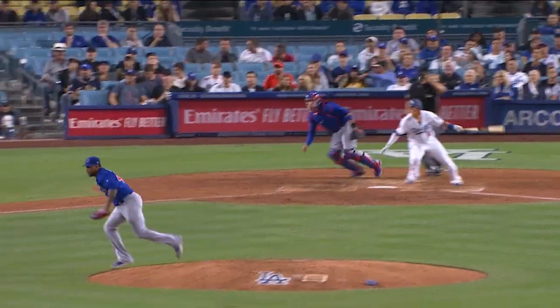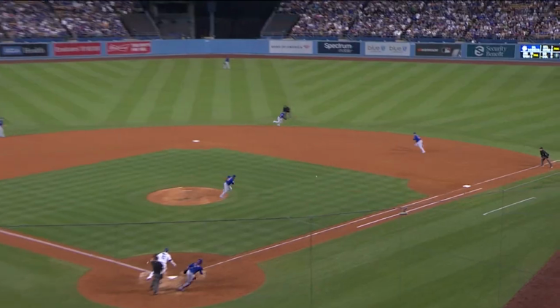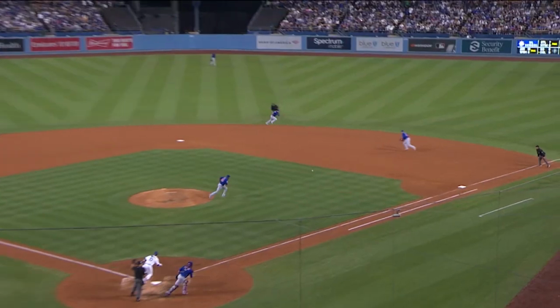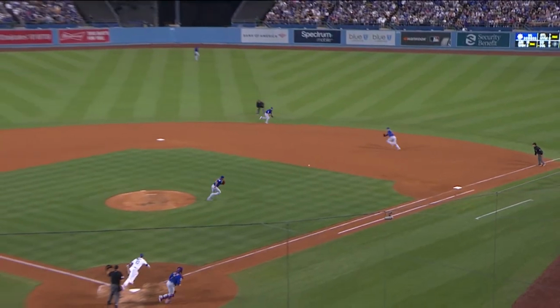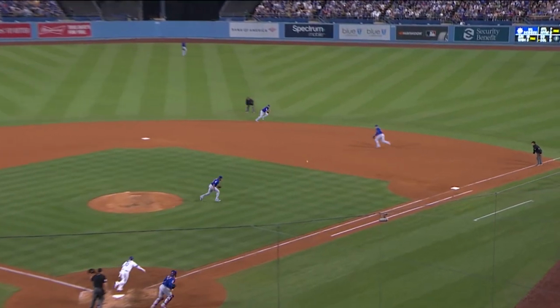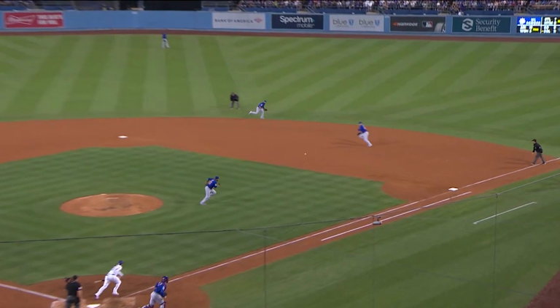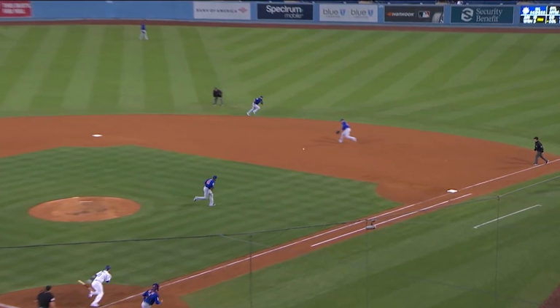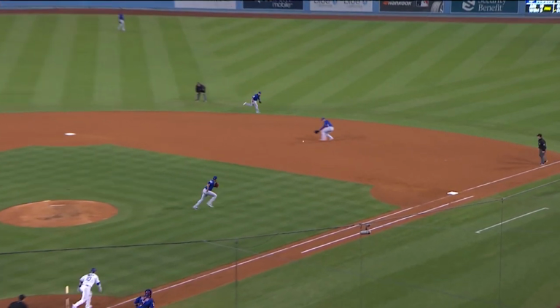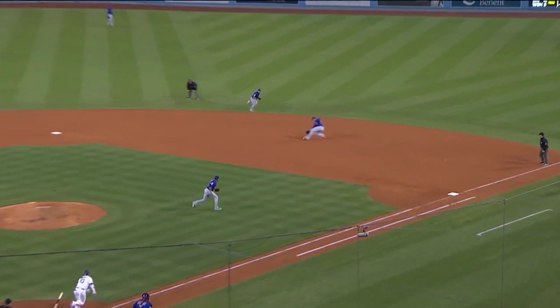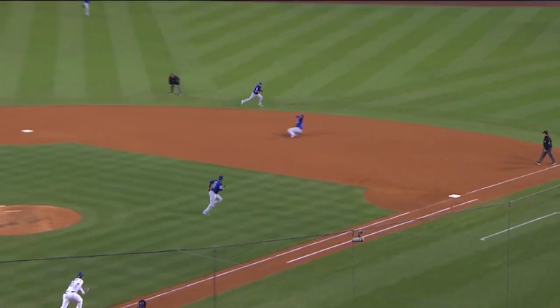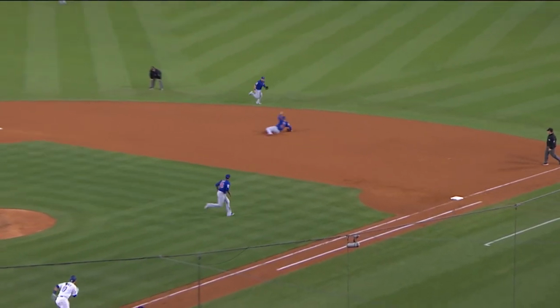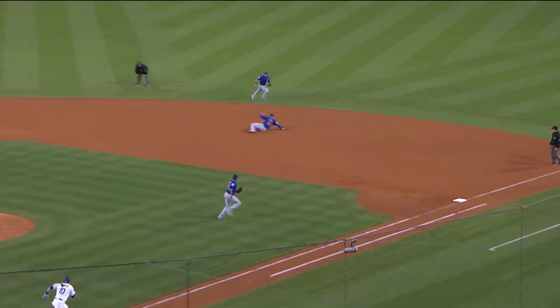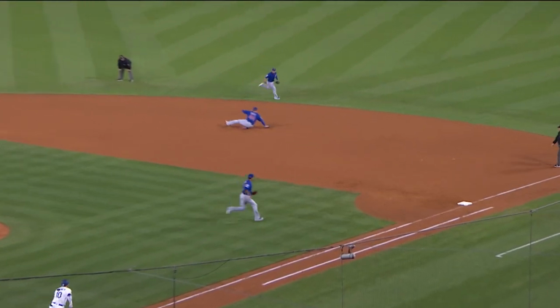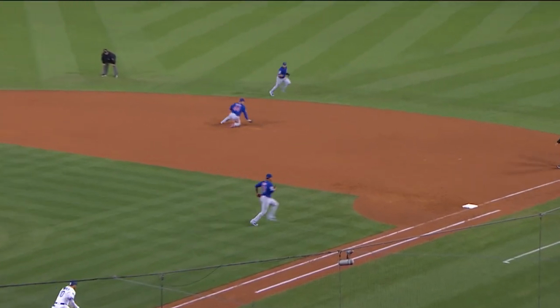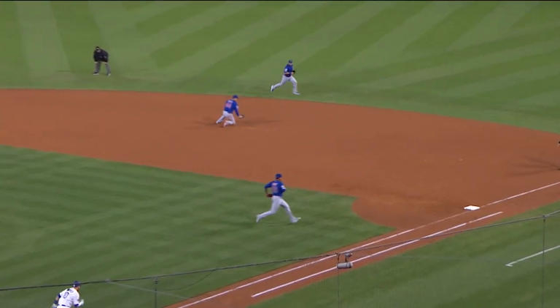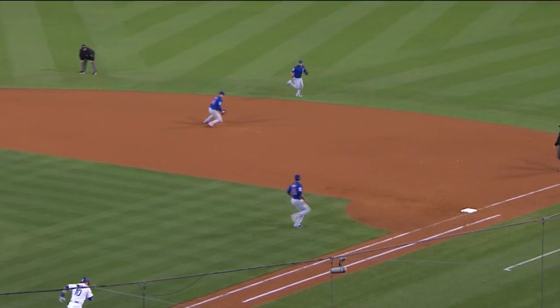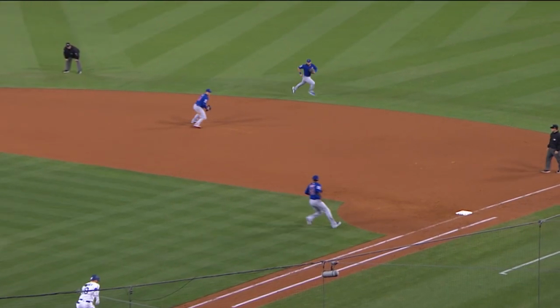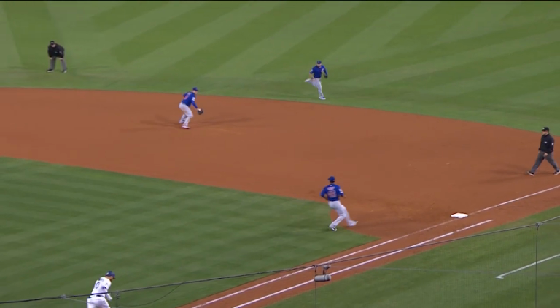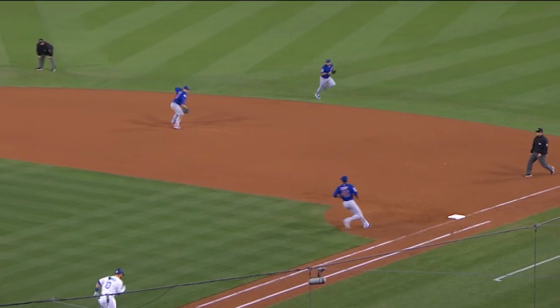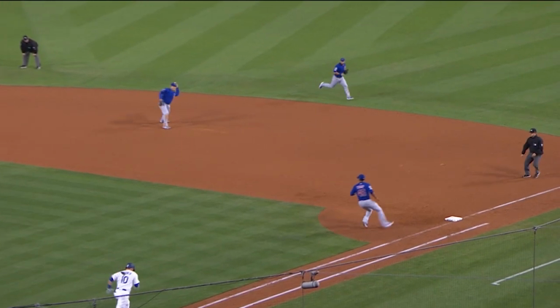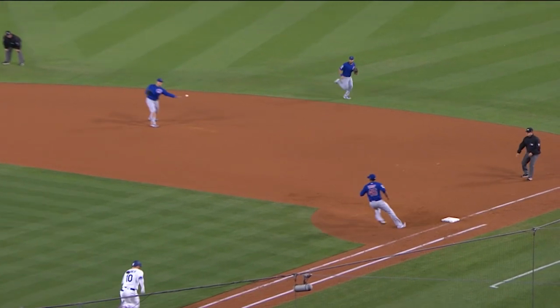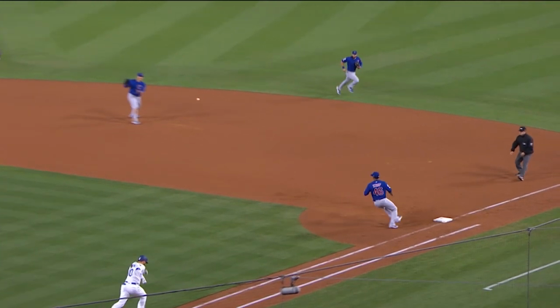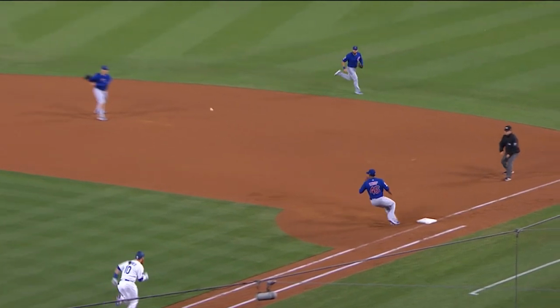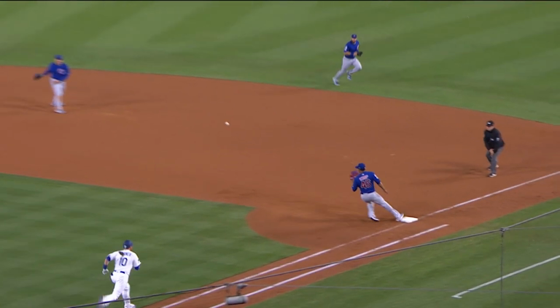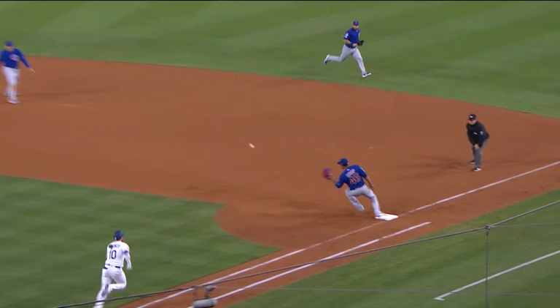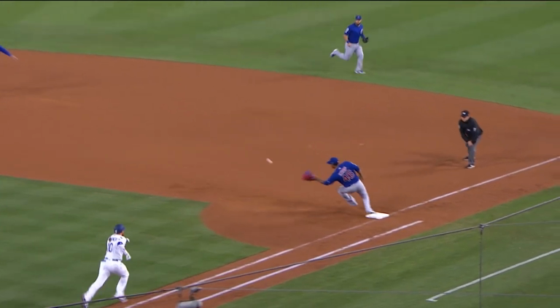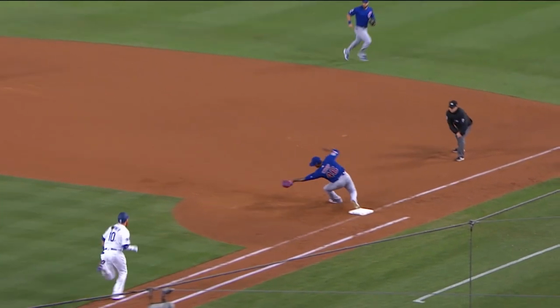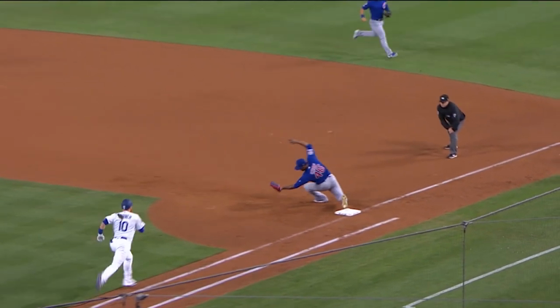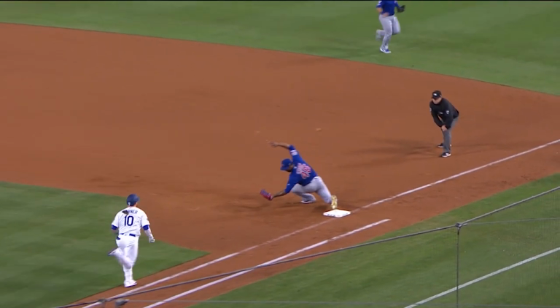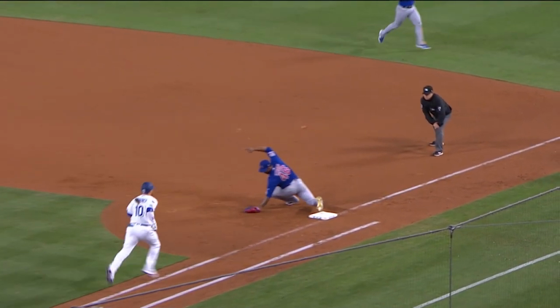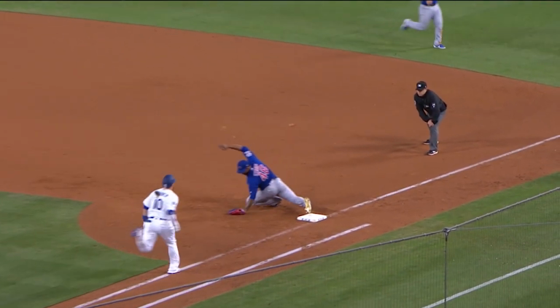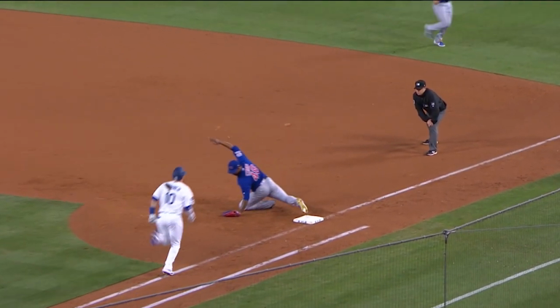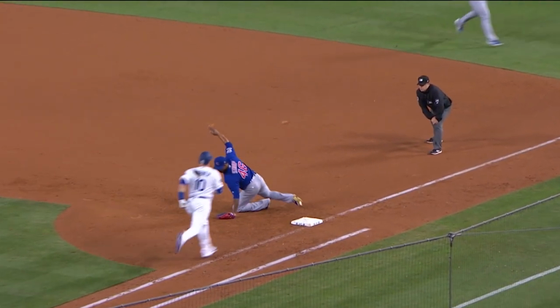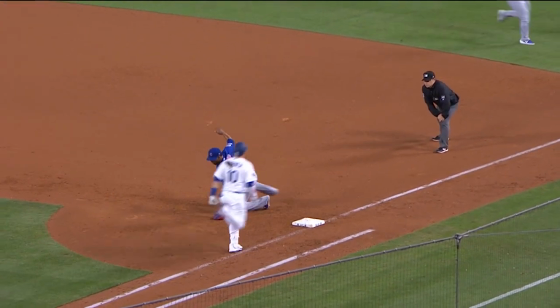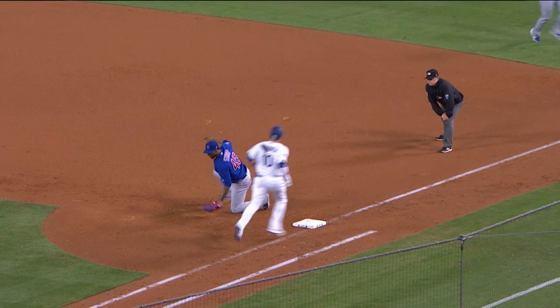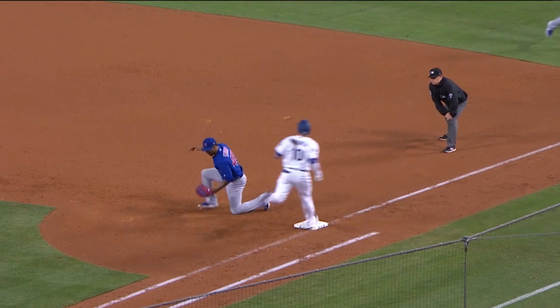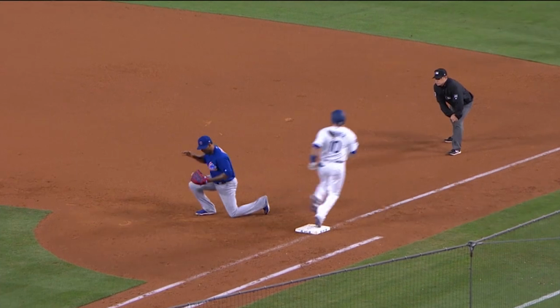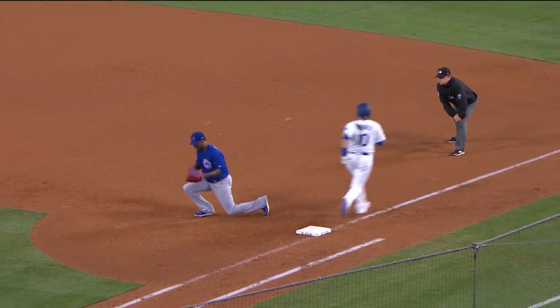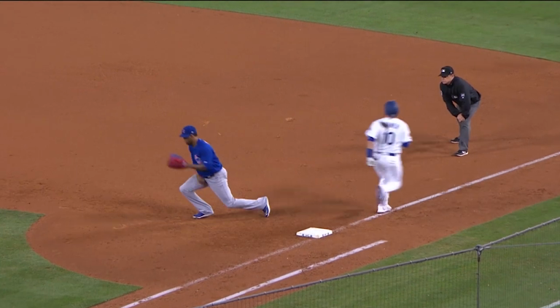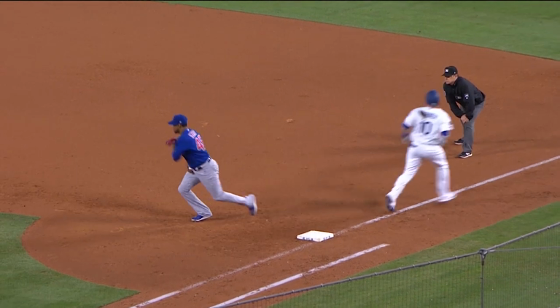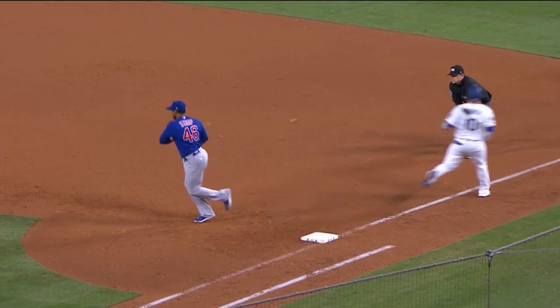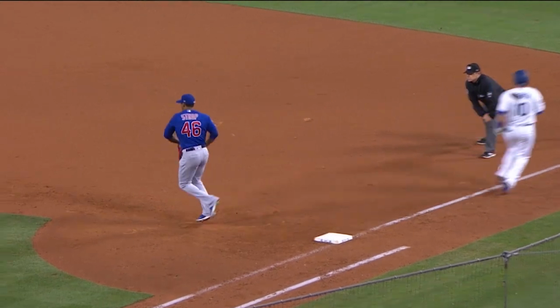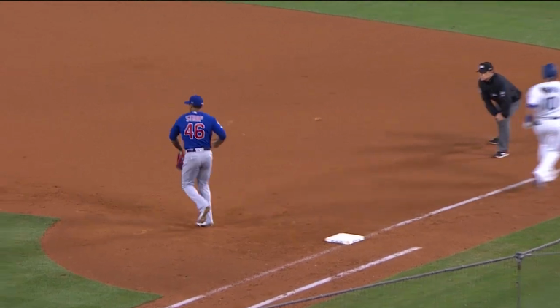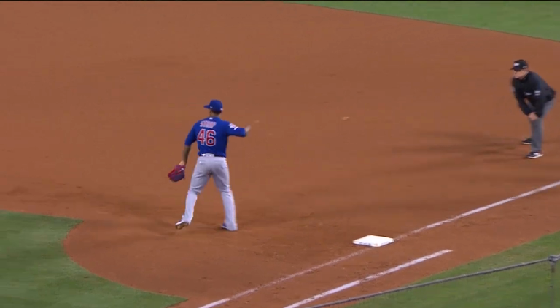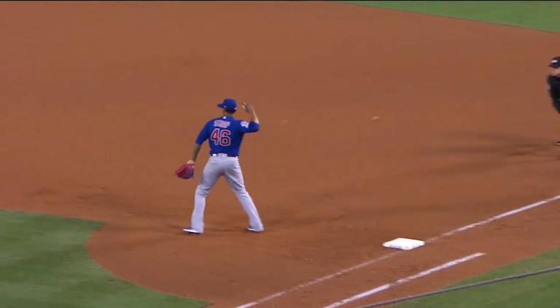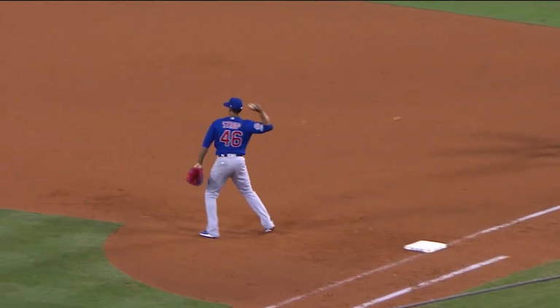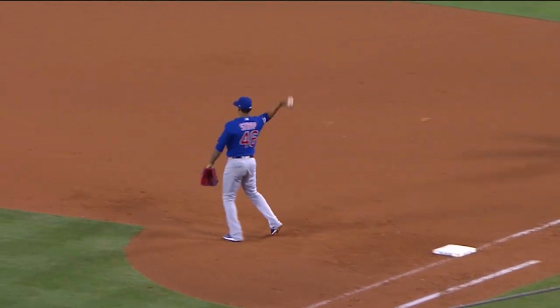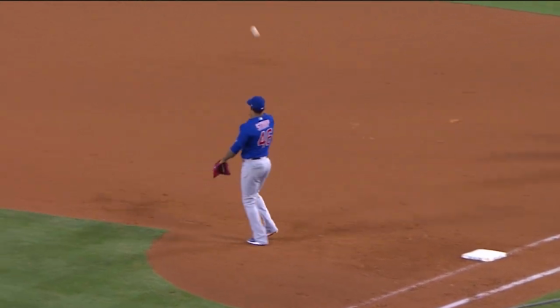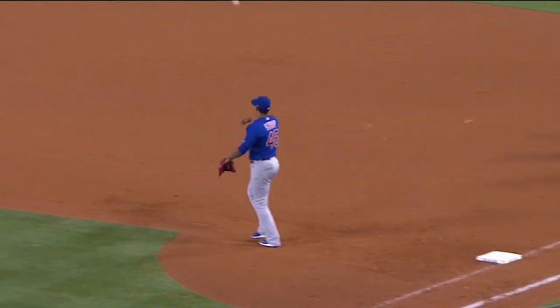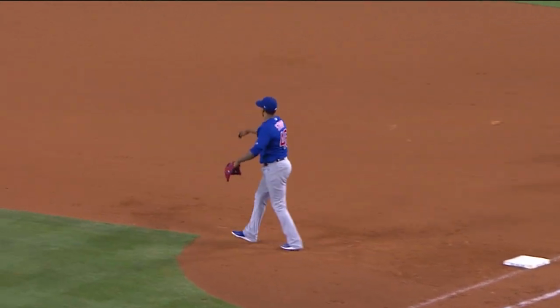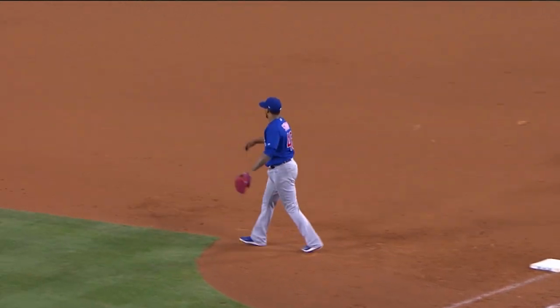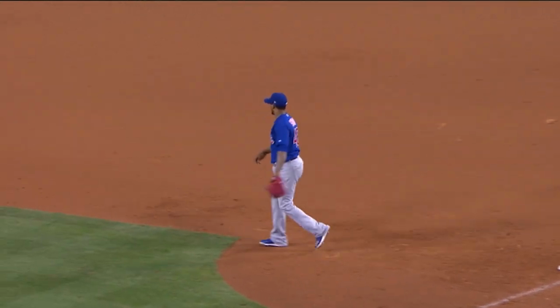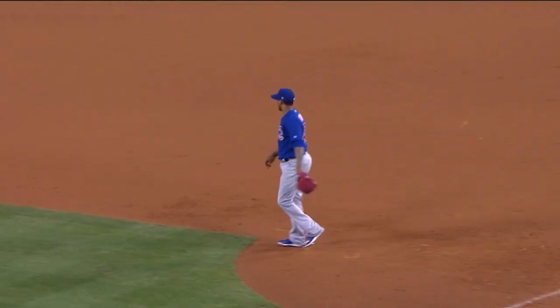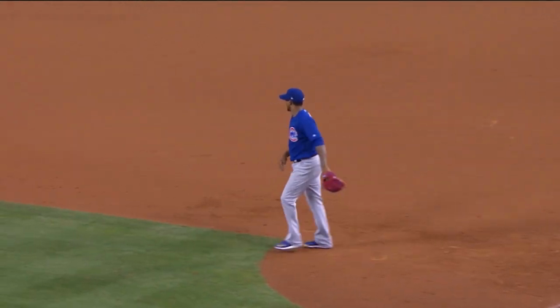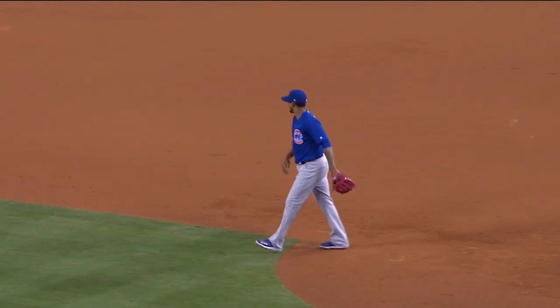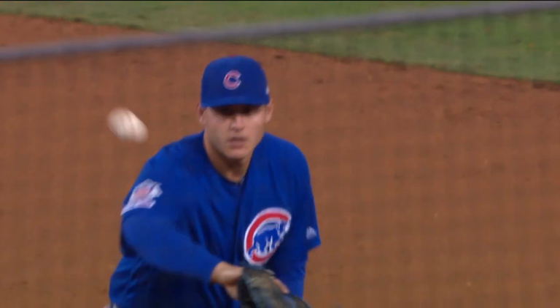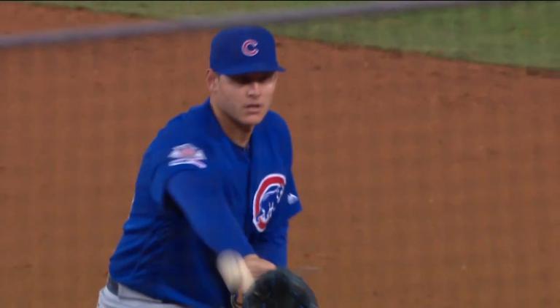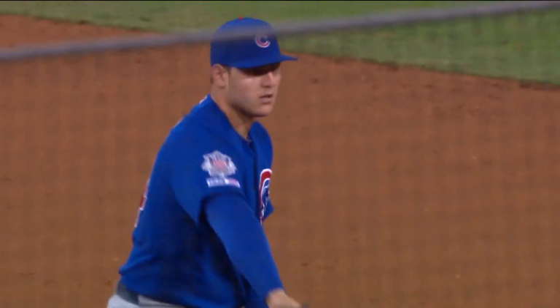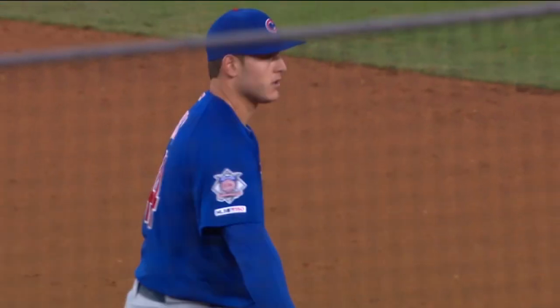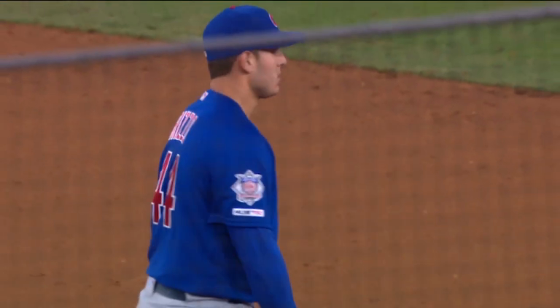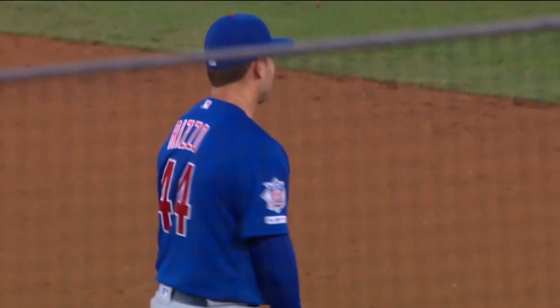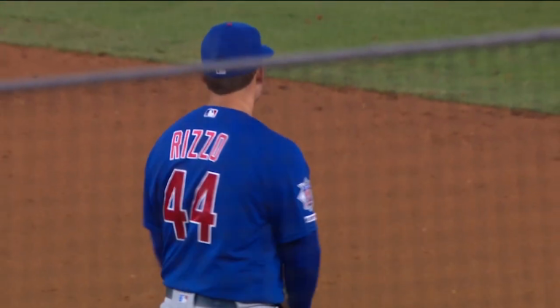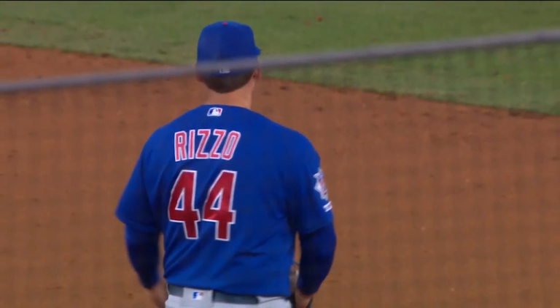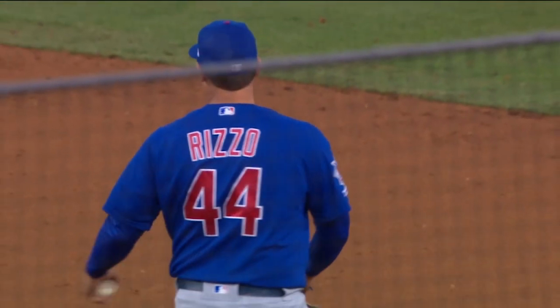A cue shot off the end of the bat — Rizzo is able to get there, throws behind Stro, who keeps his foot in the bag. One pitch, one out.